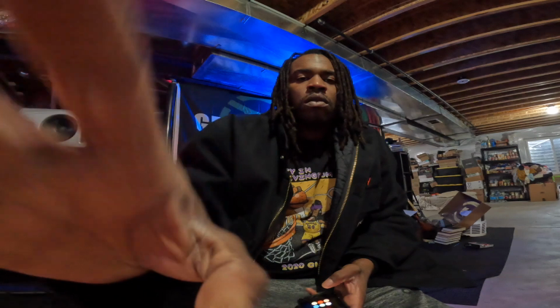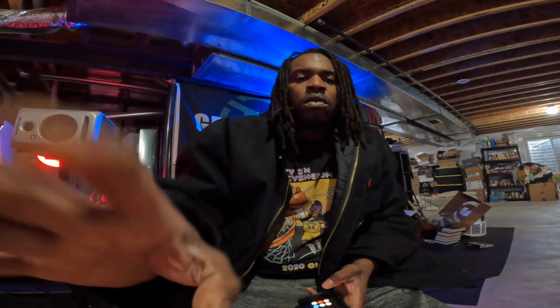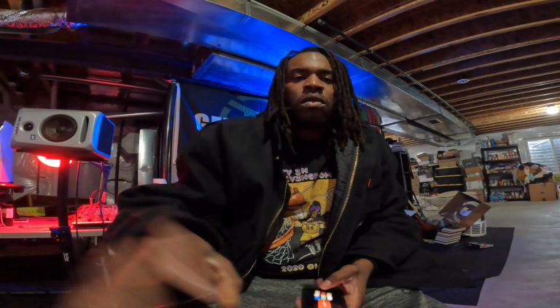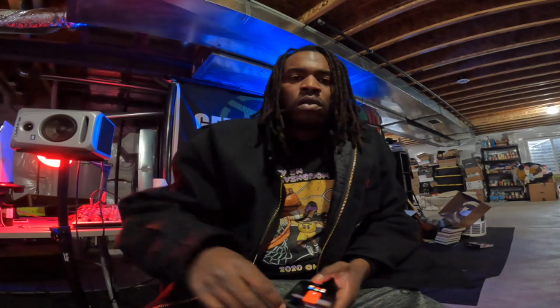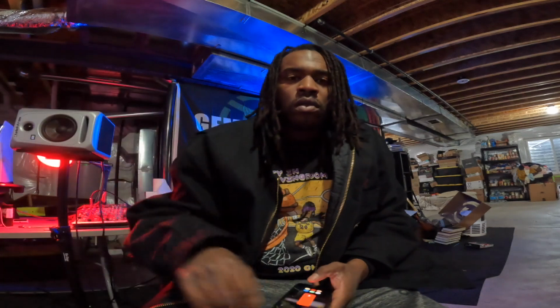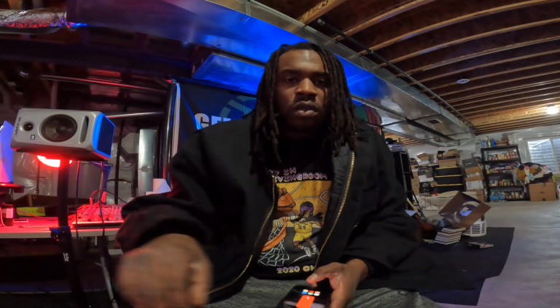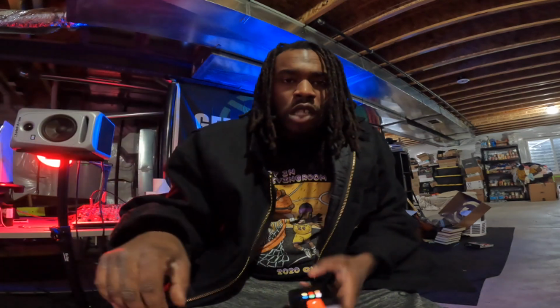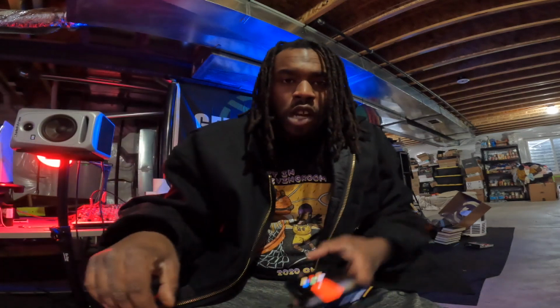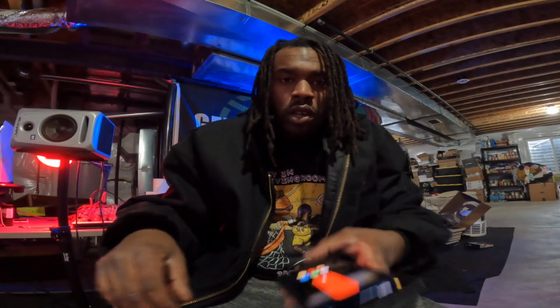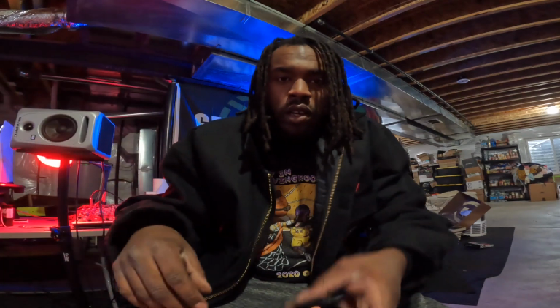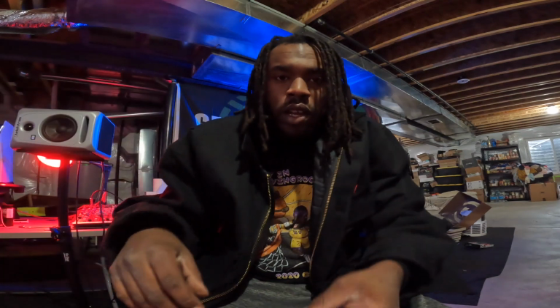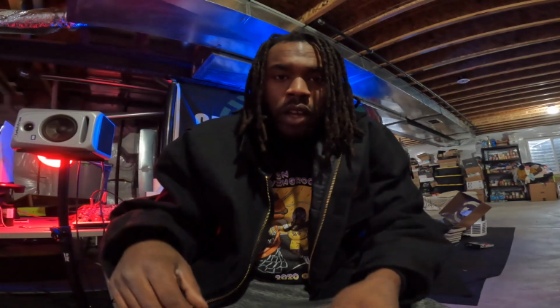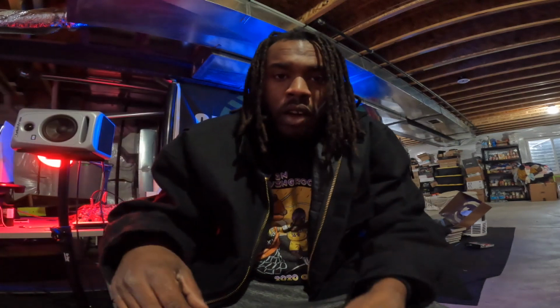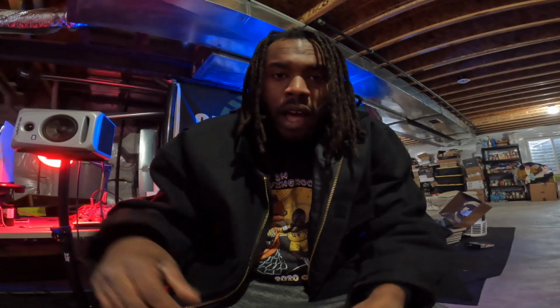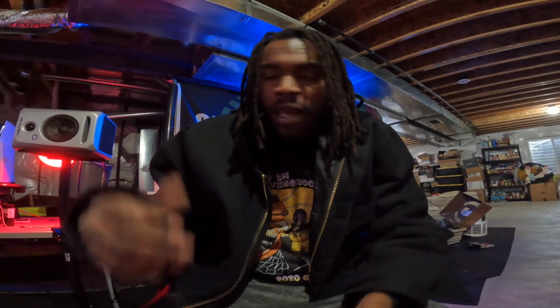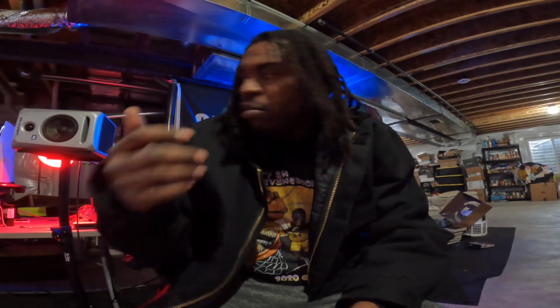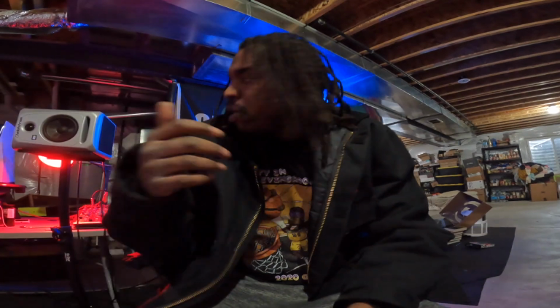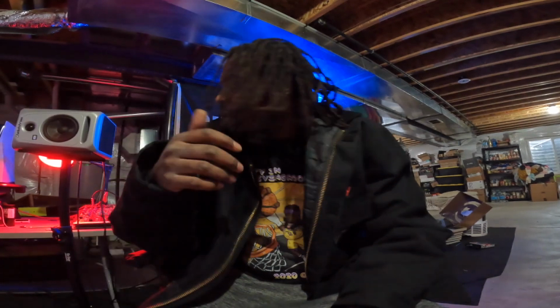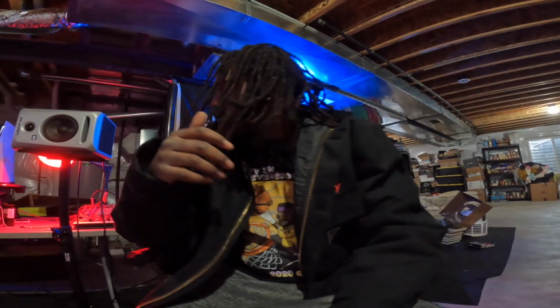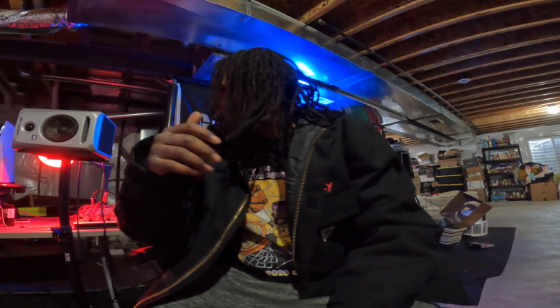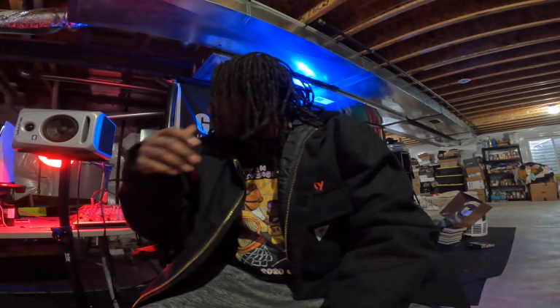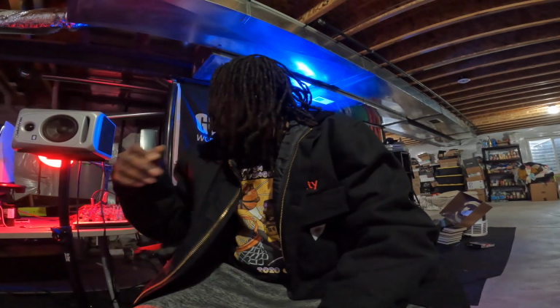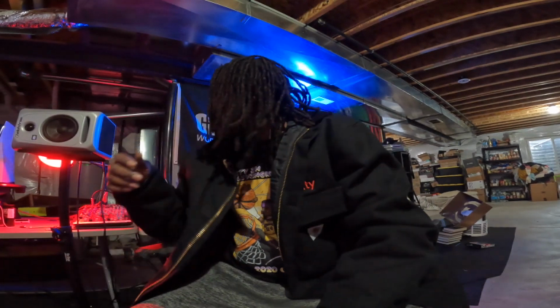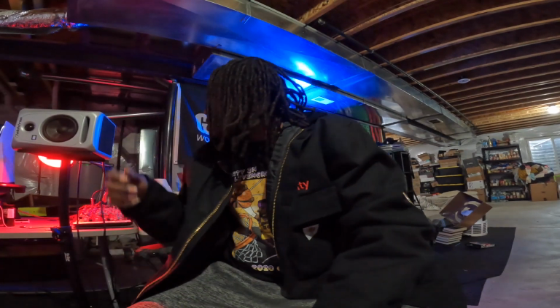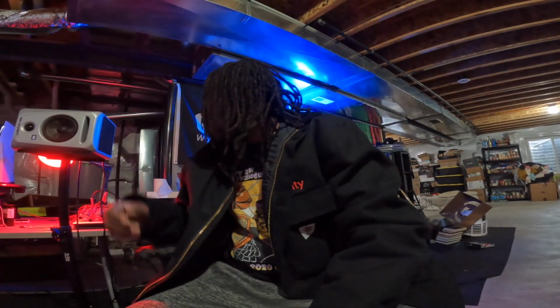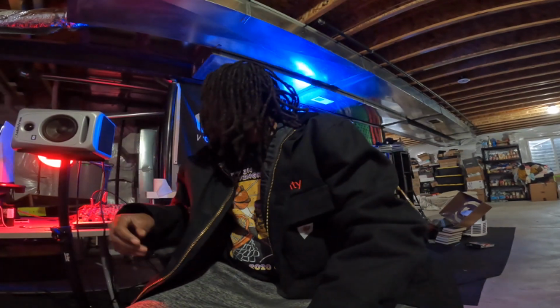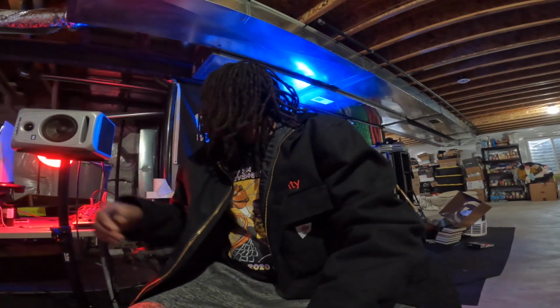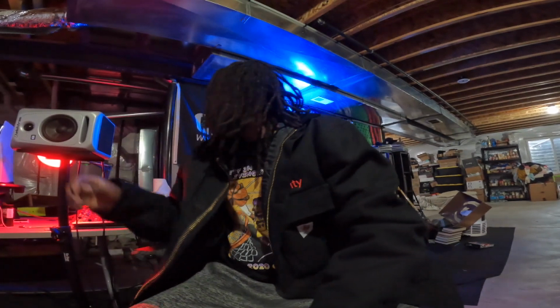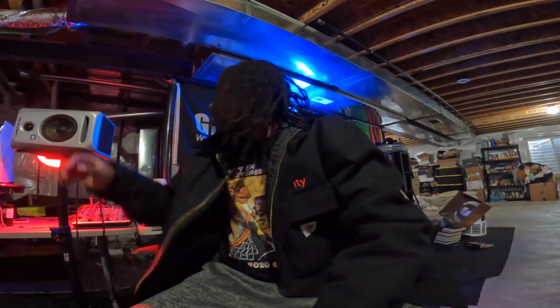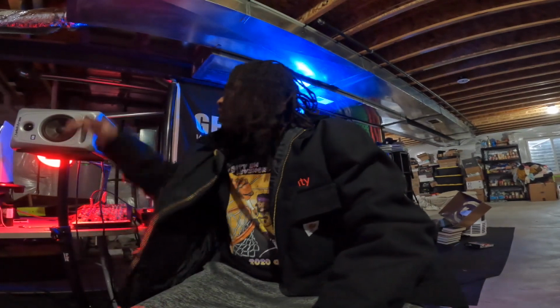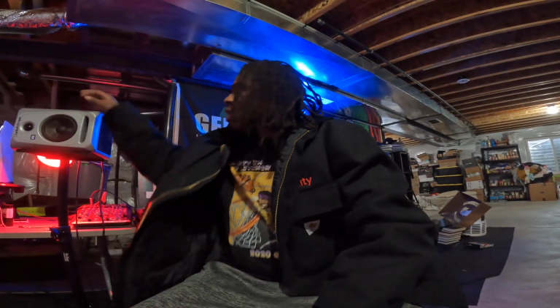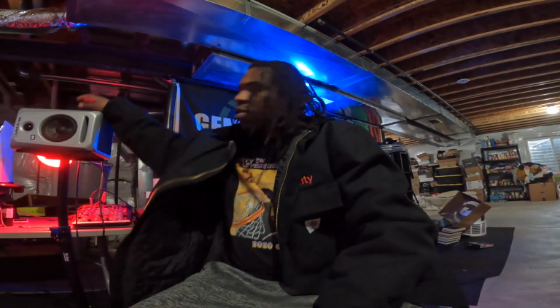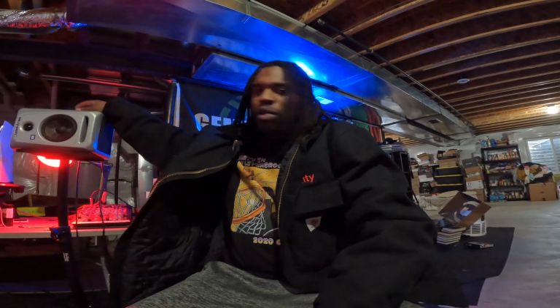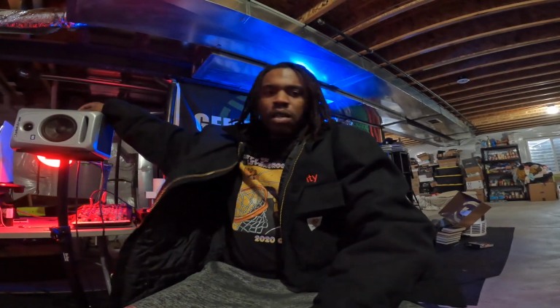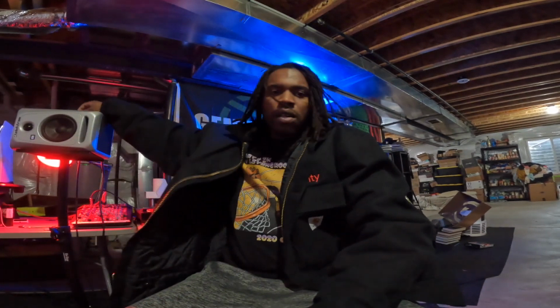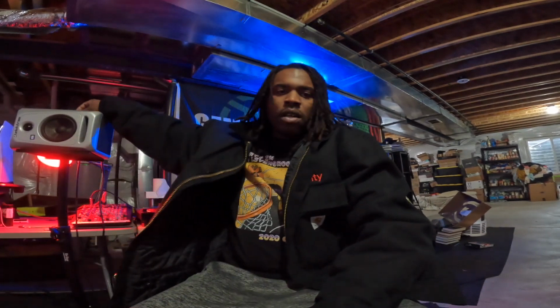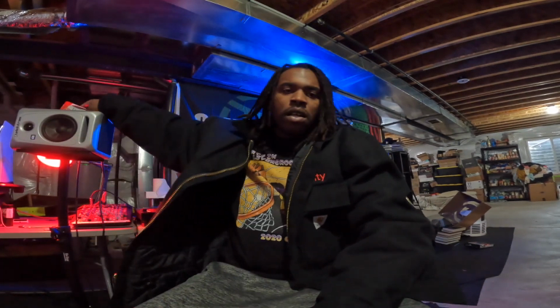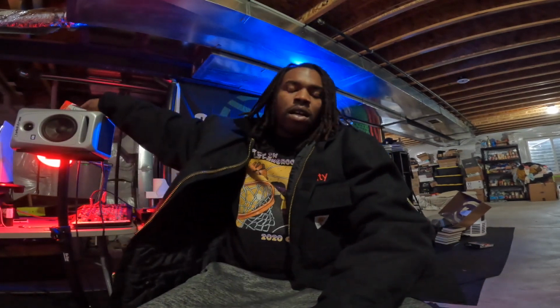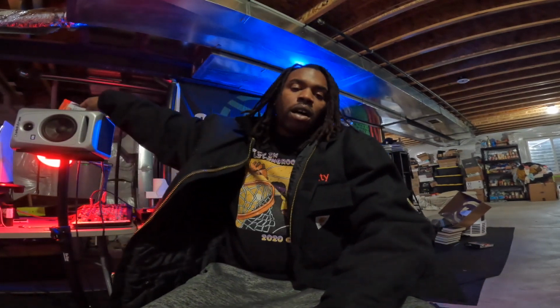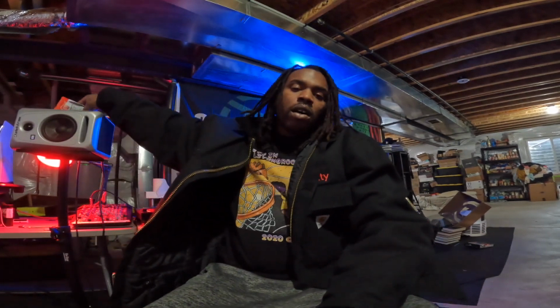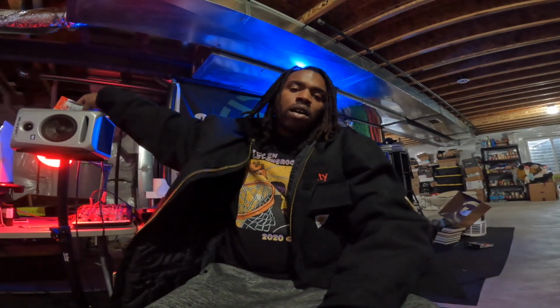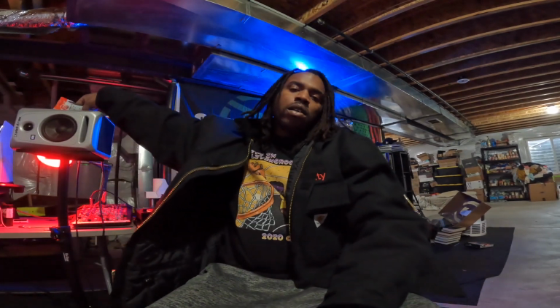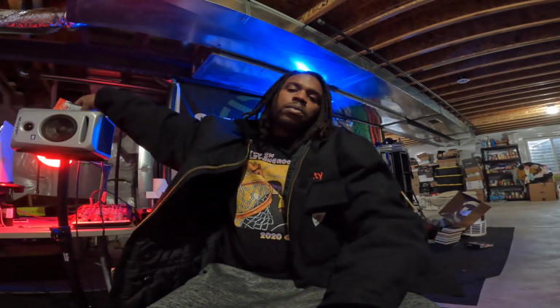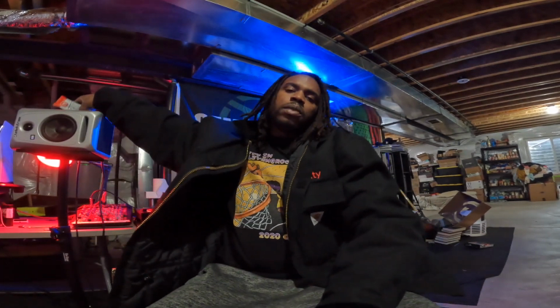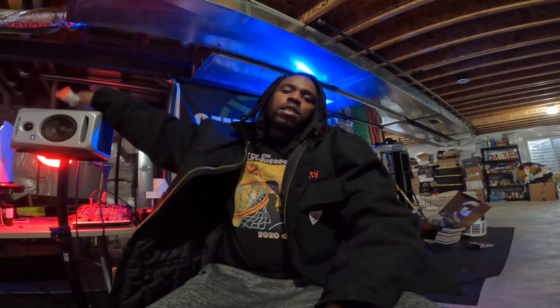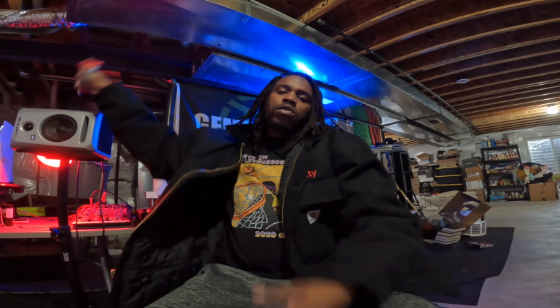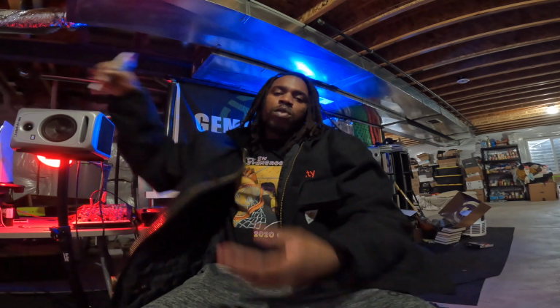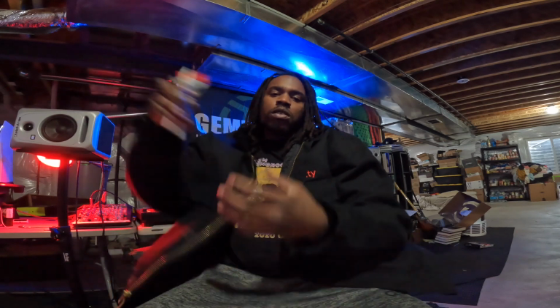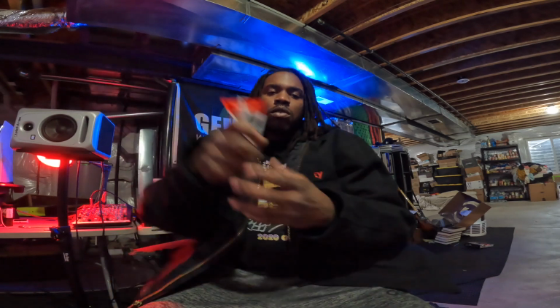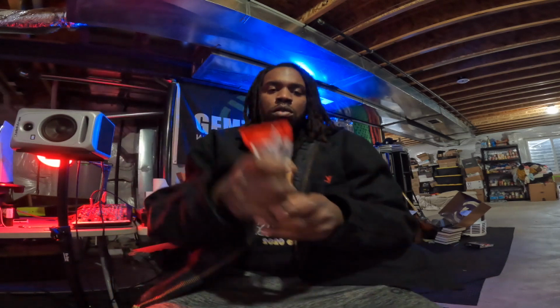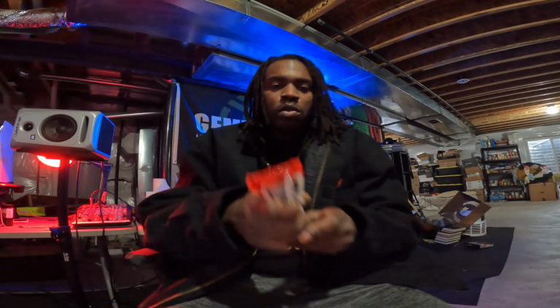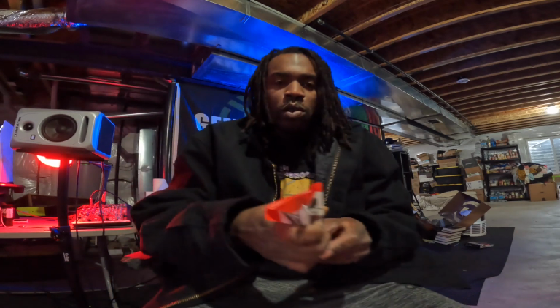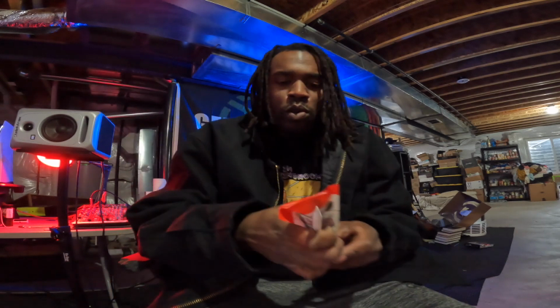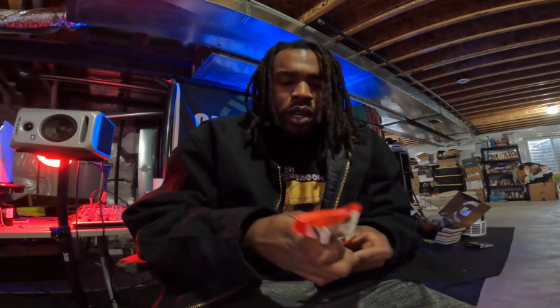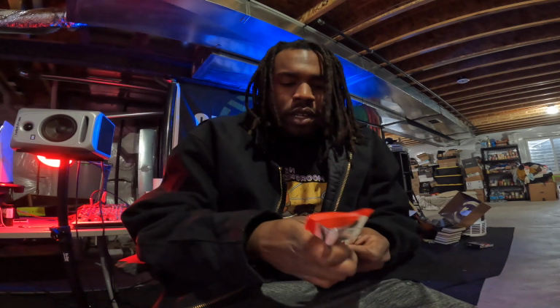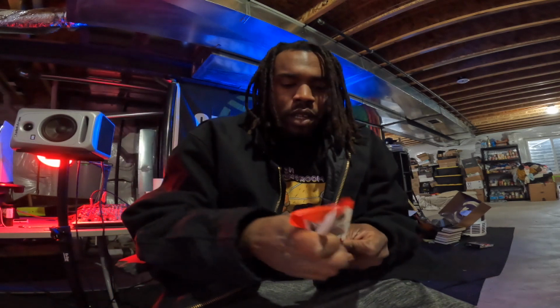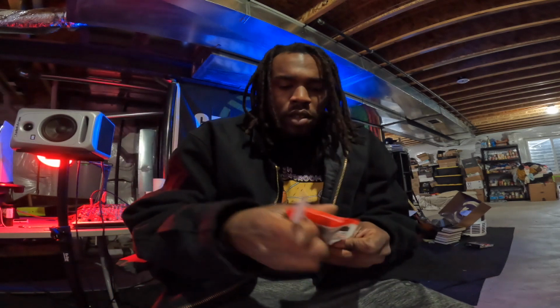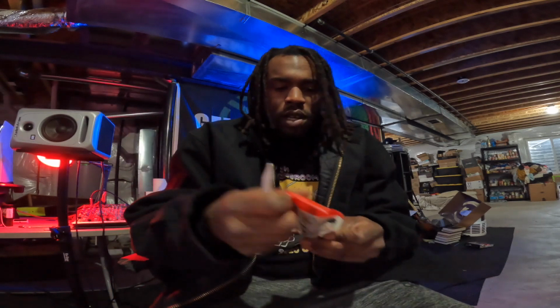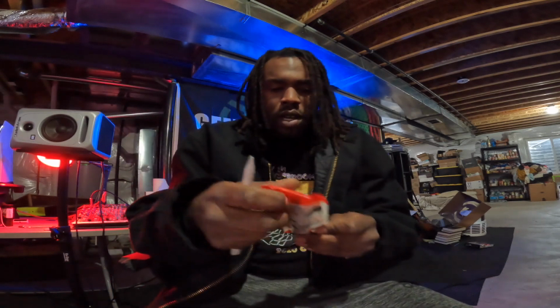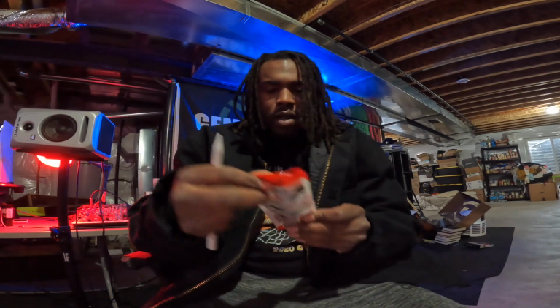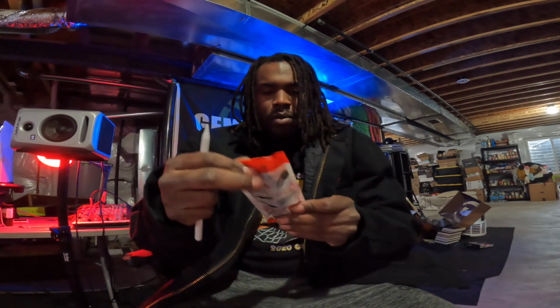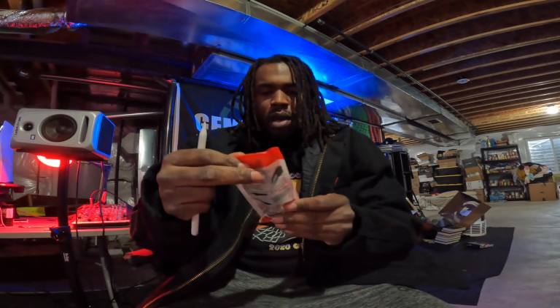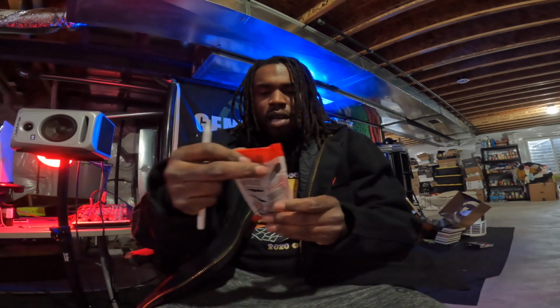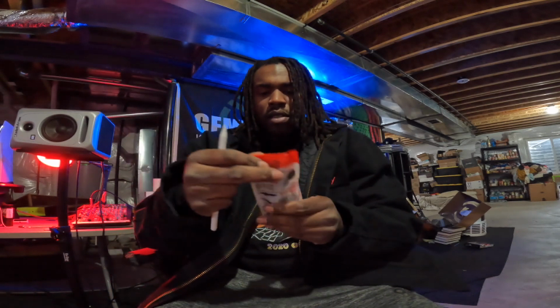Yo yo yo Hypebeast, I'm here with another one. I just wanted to do a quick little unboxing.